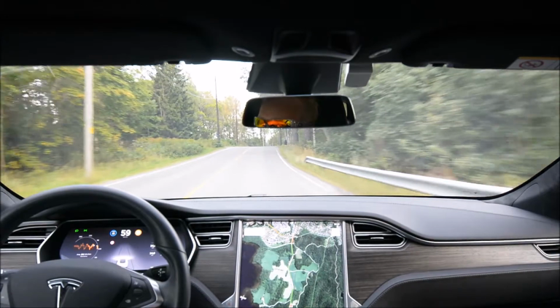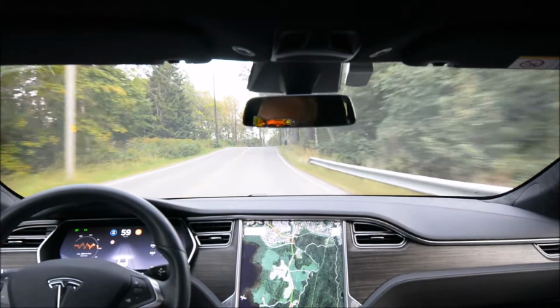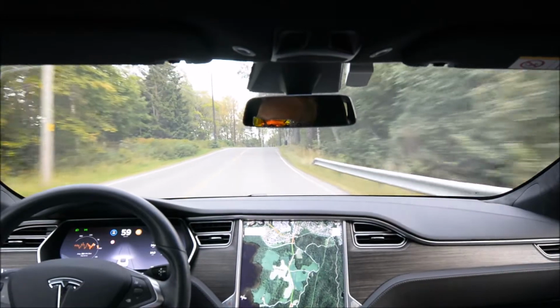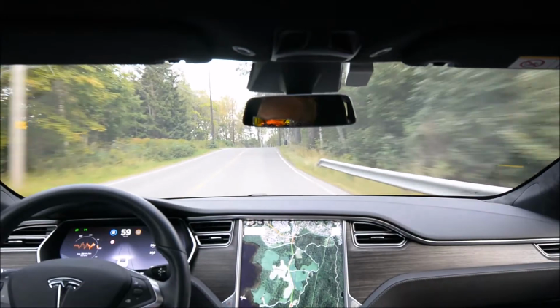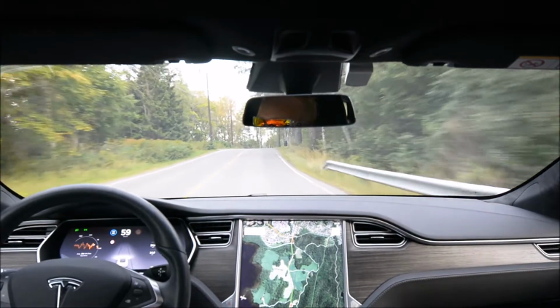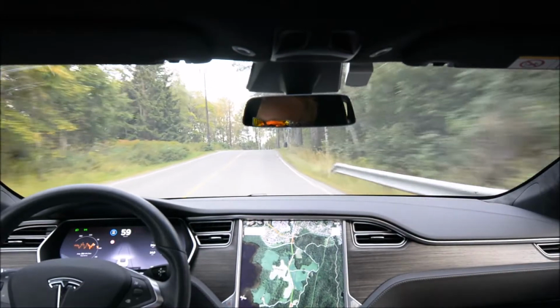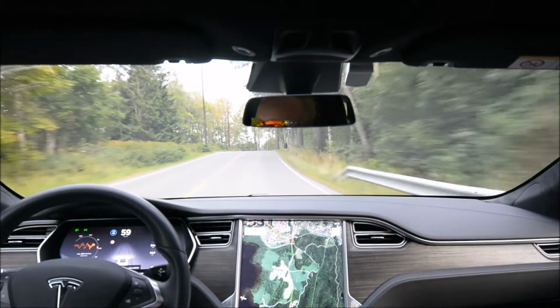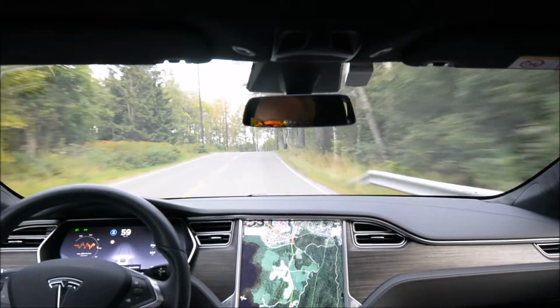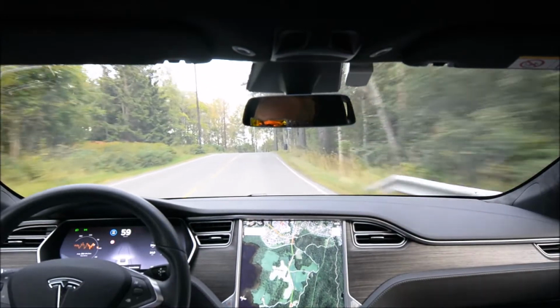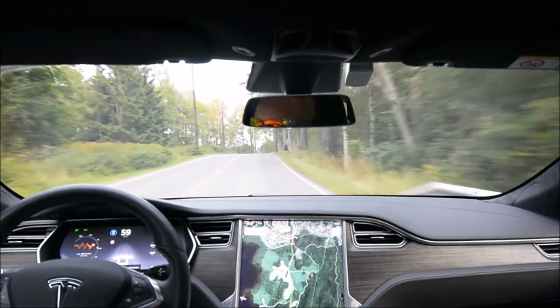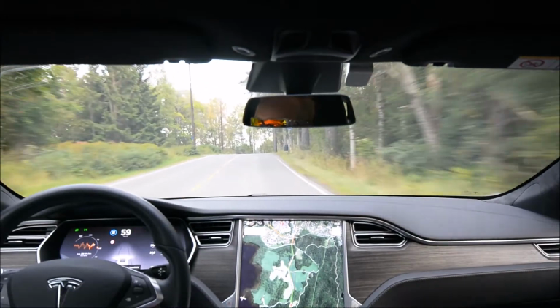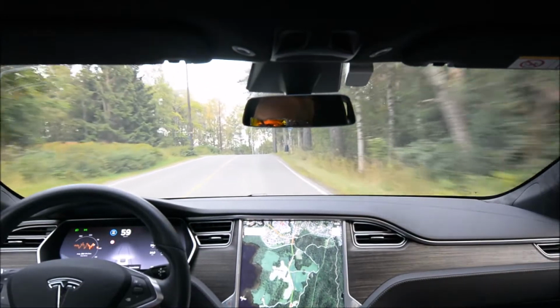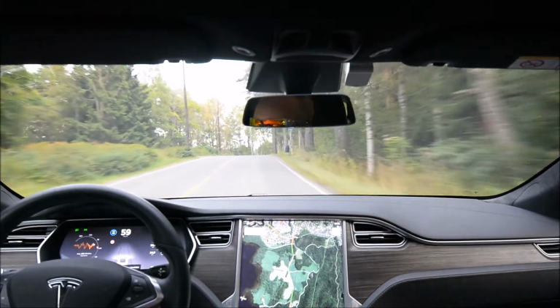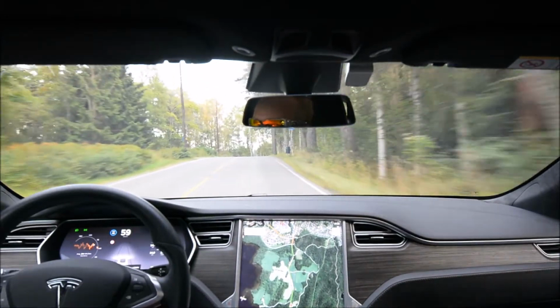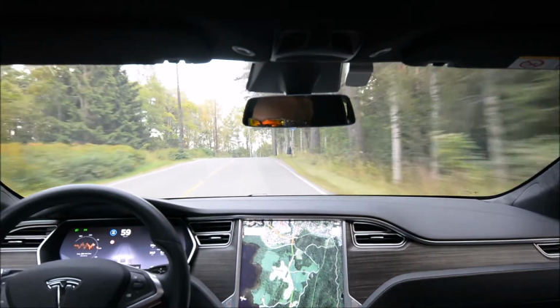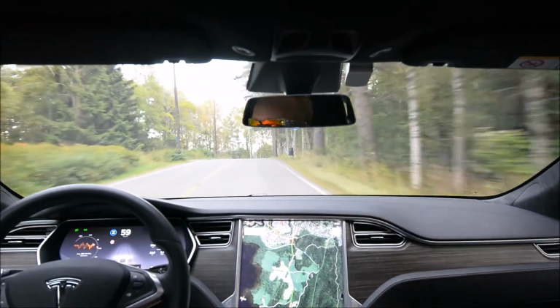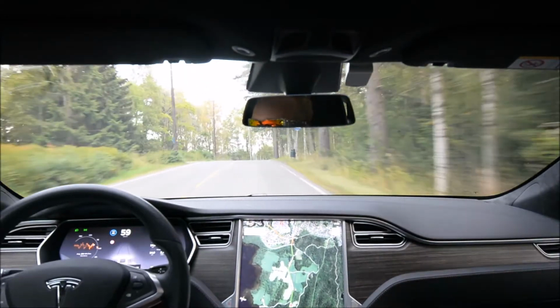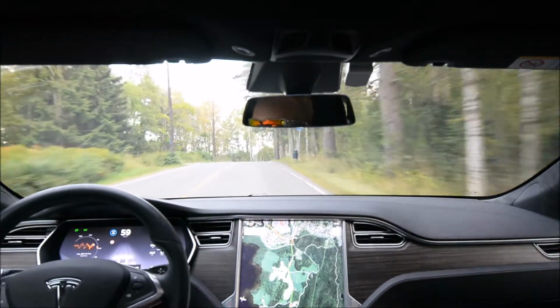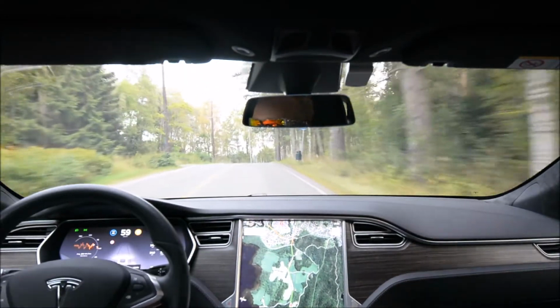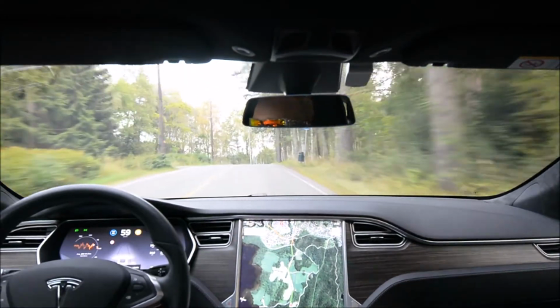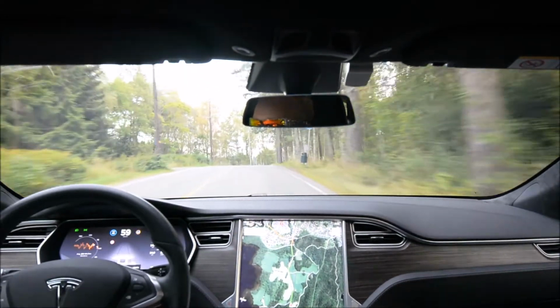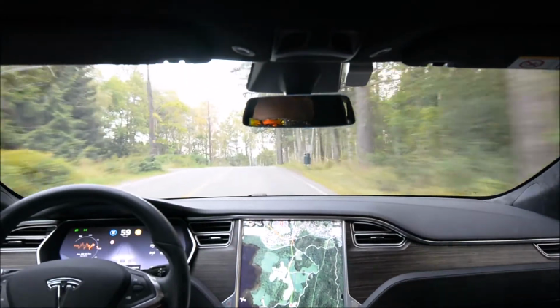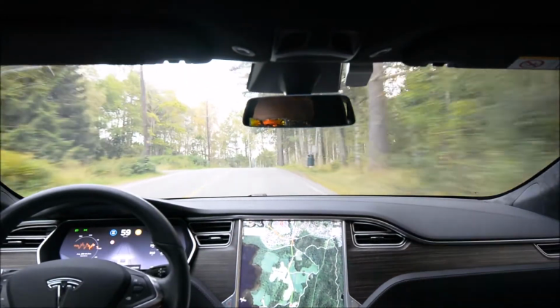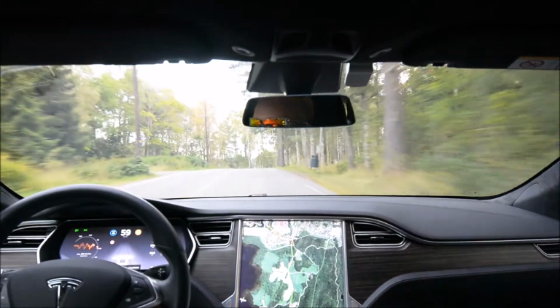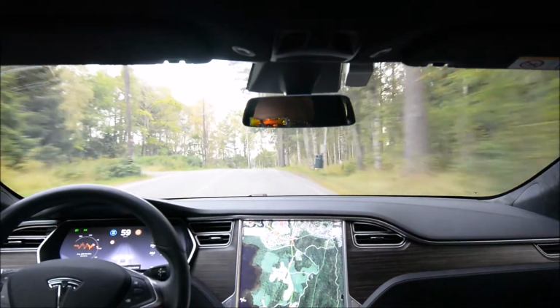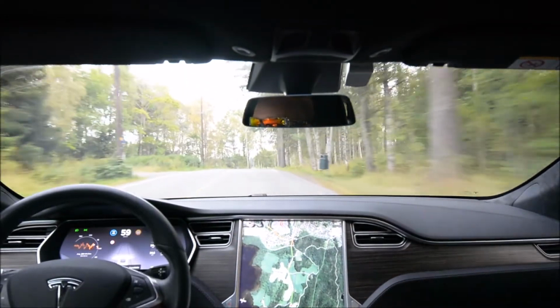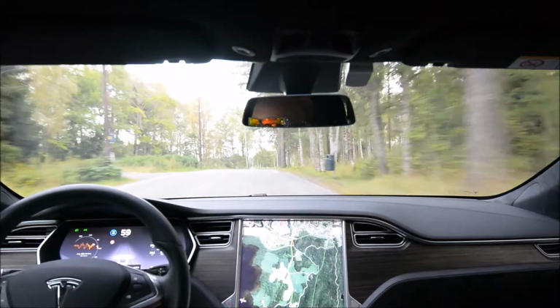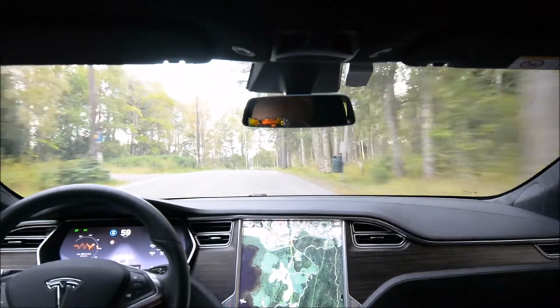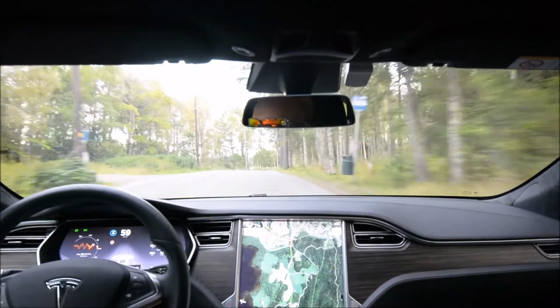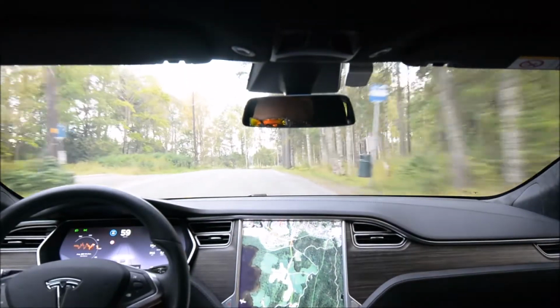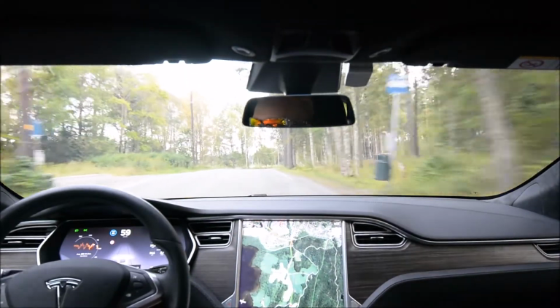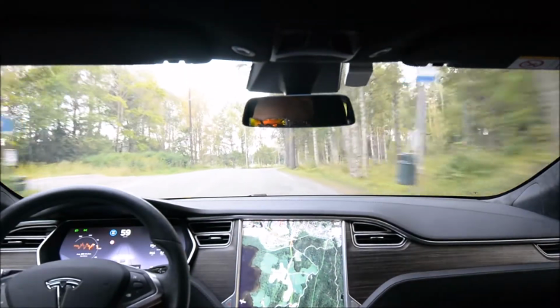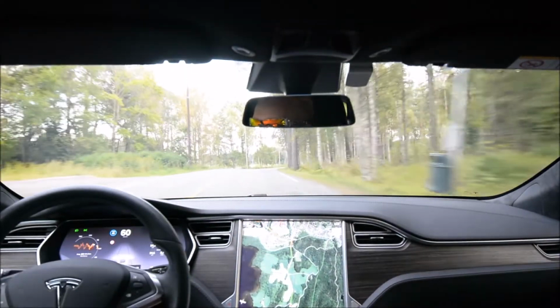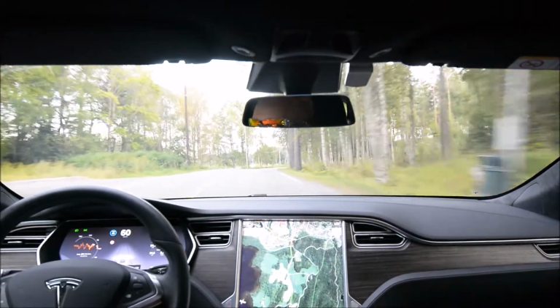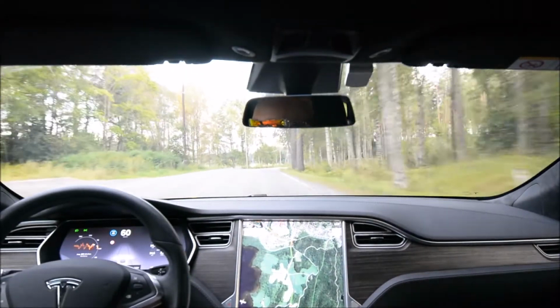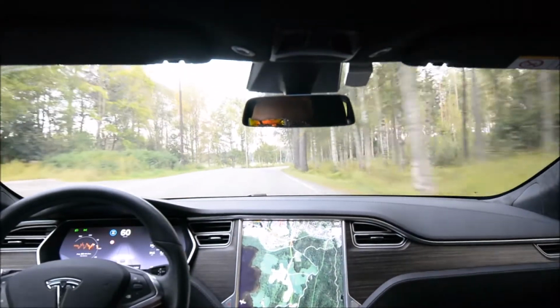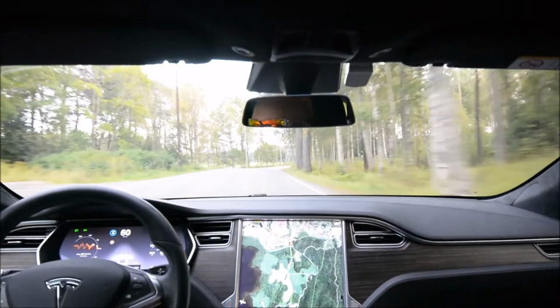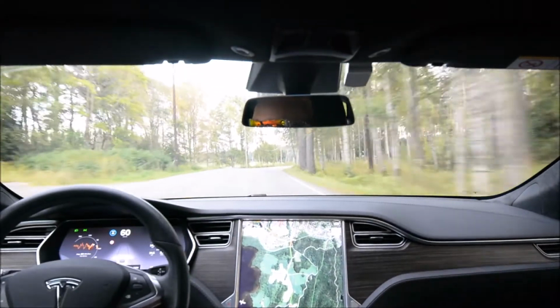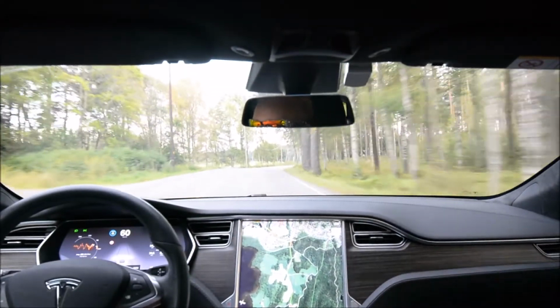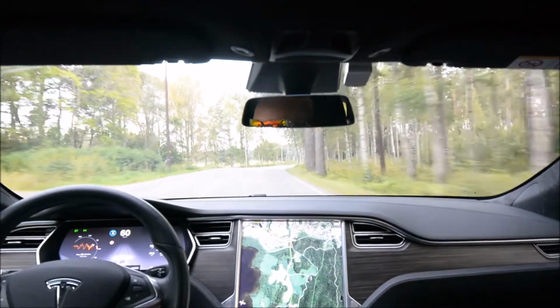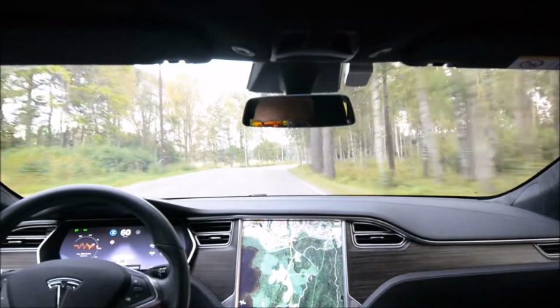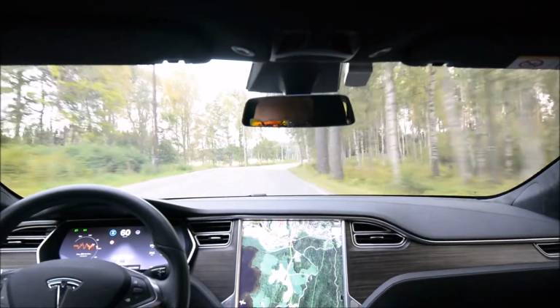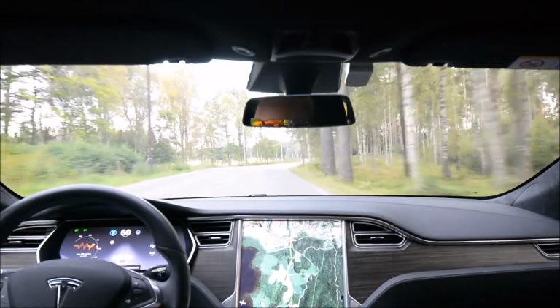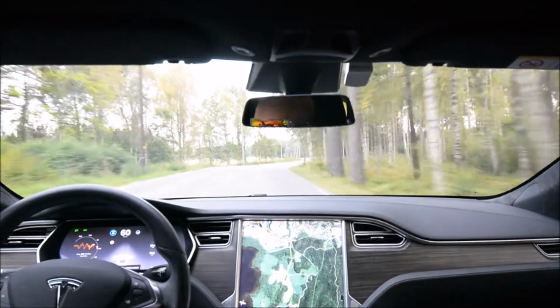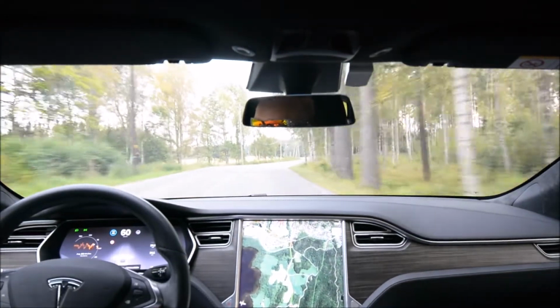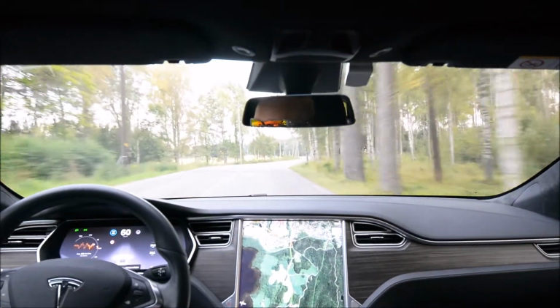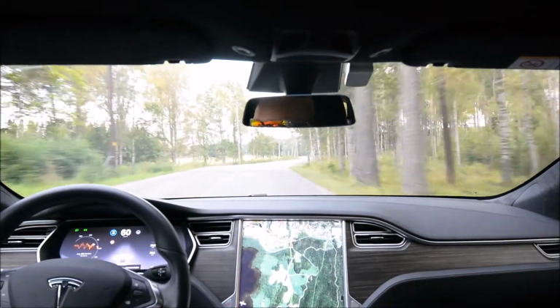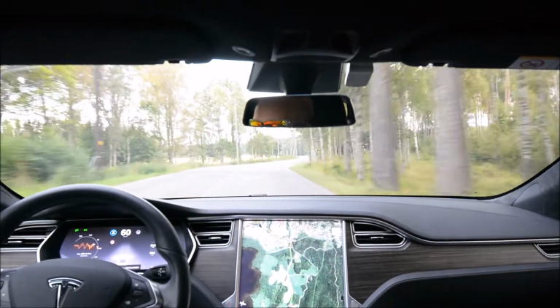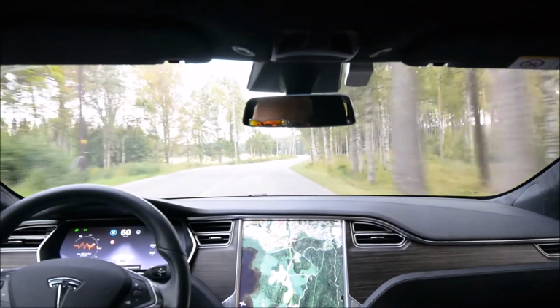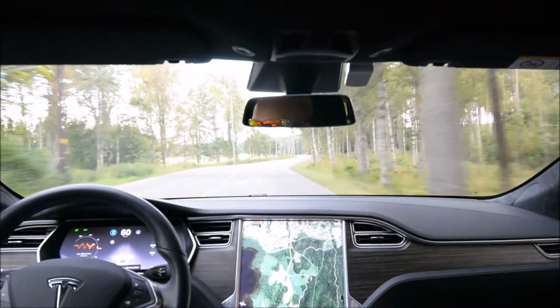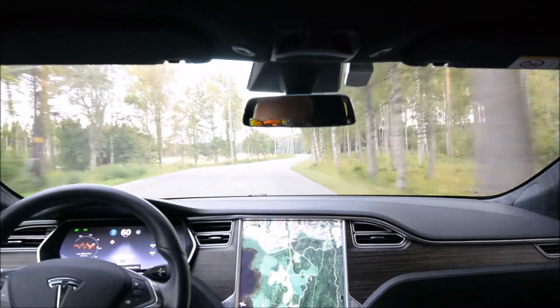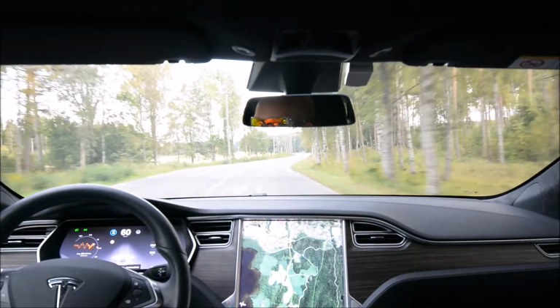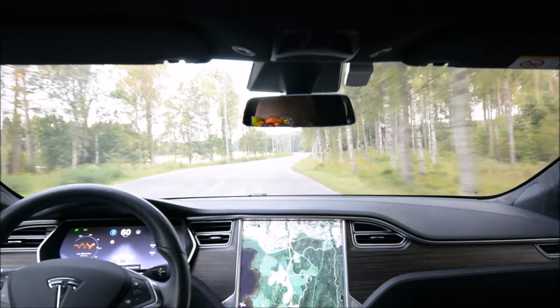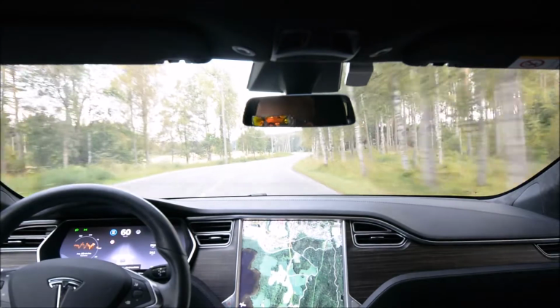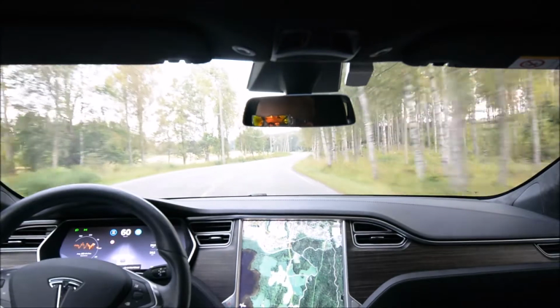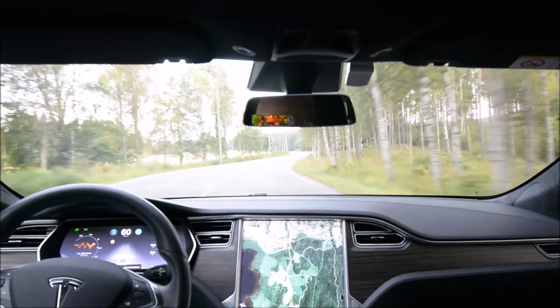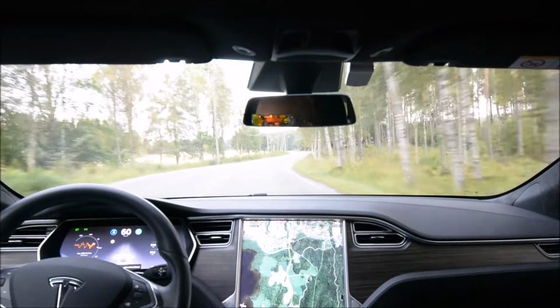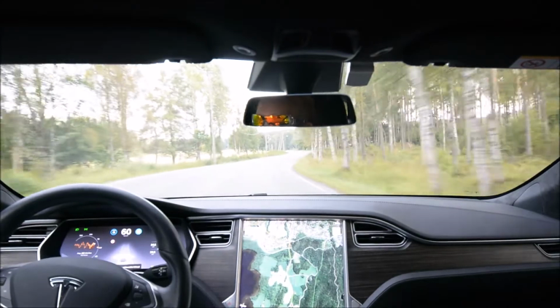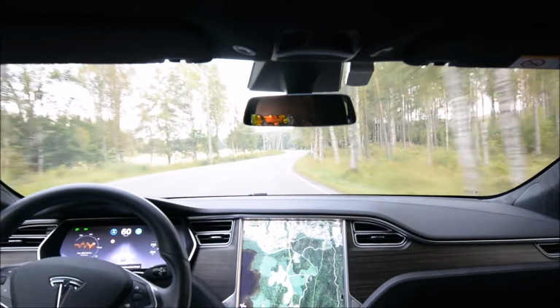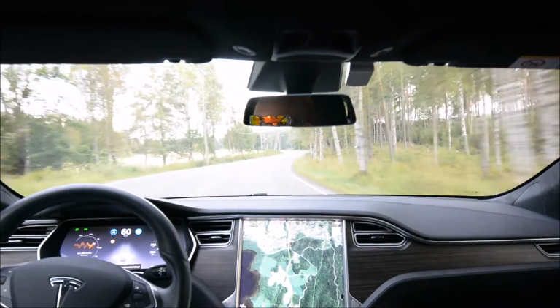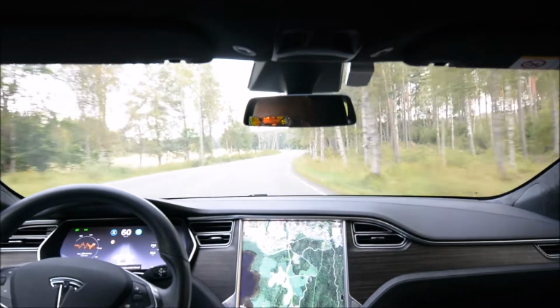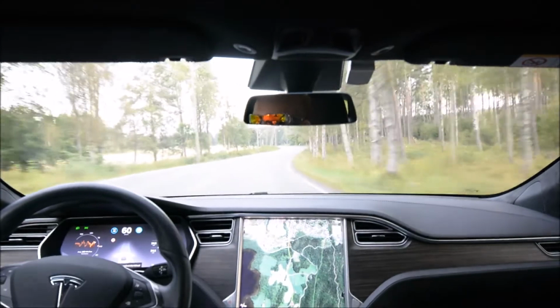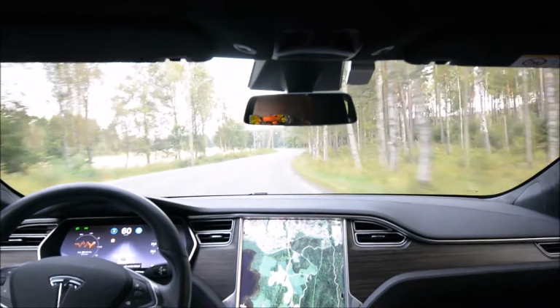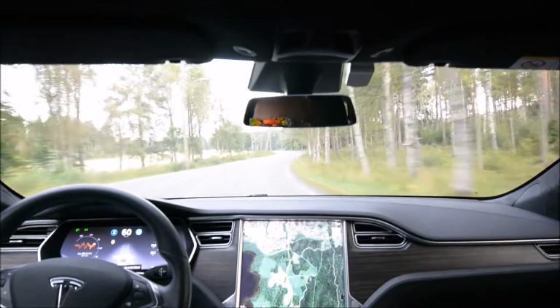No... no... come on... no. It's not safe yet. Yes, it is safe. Finally.